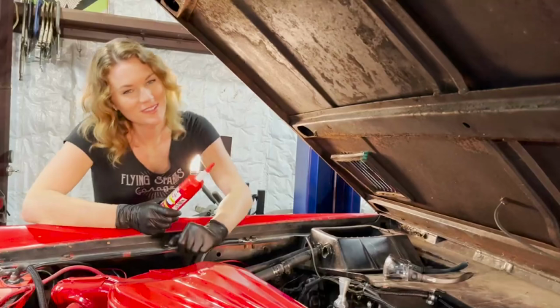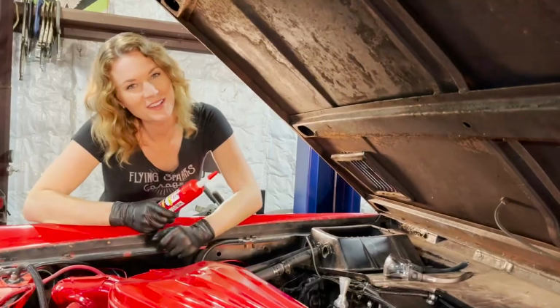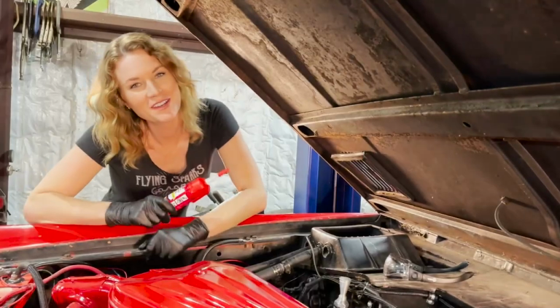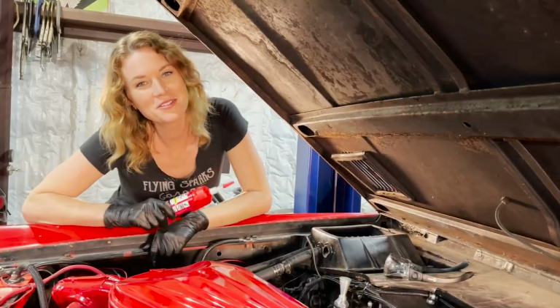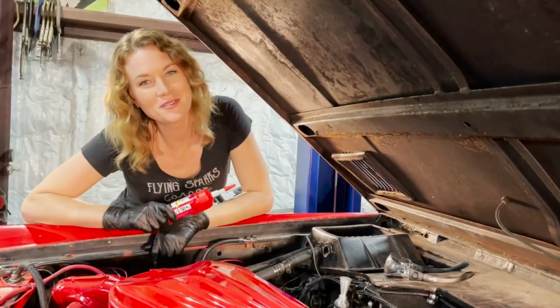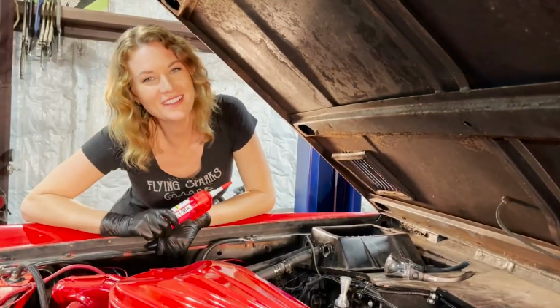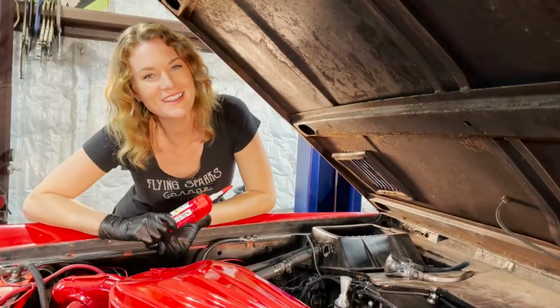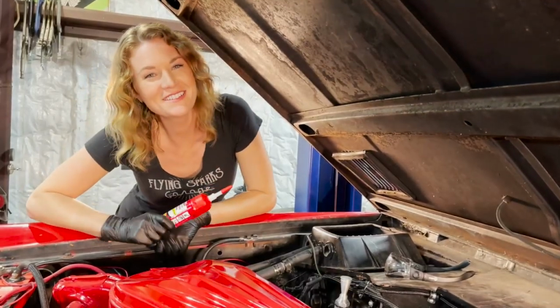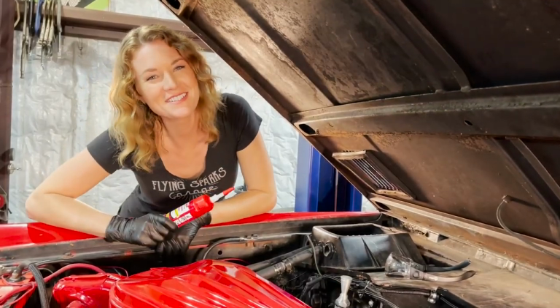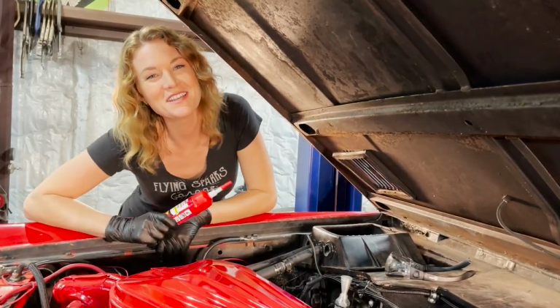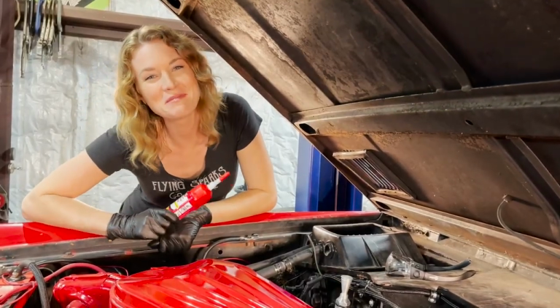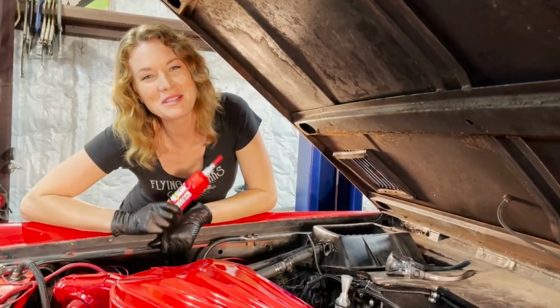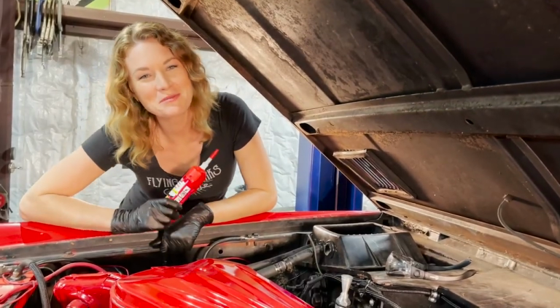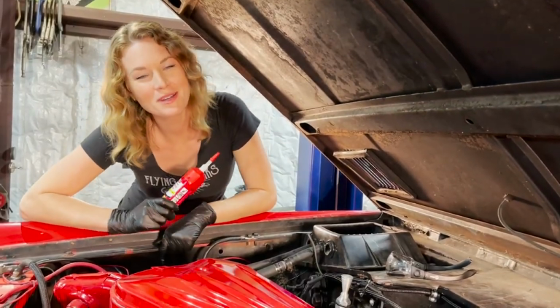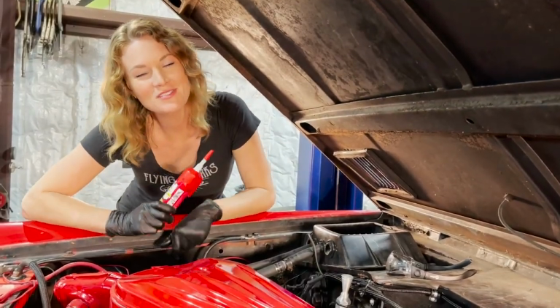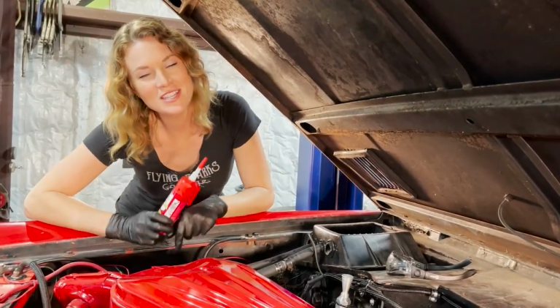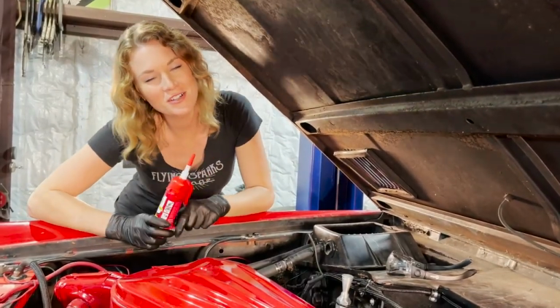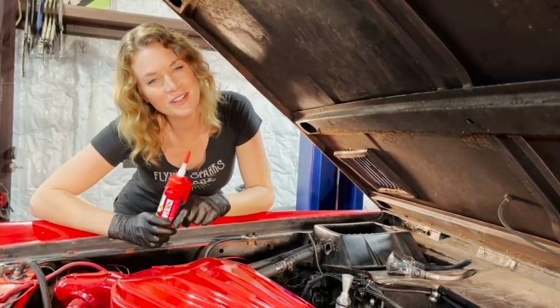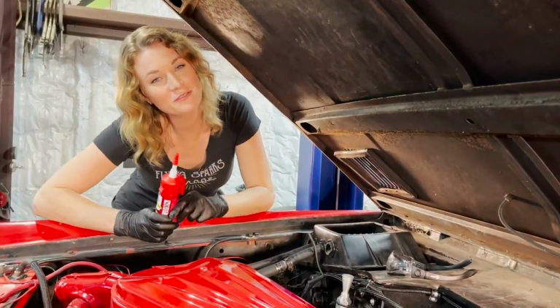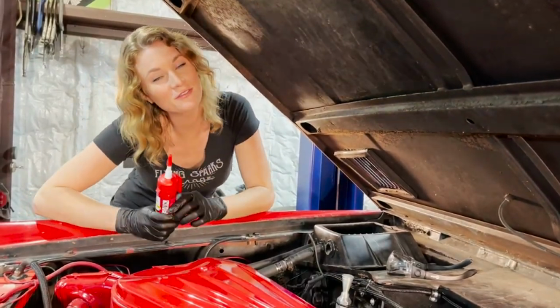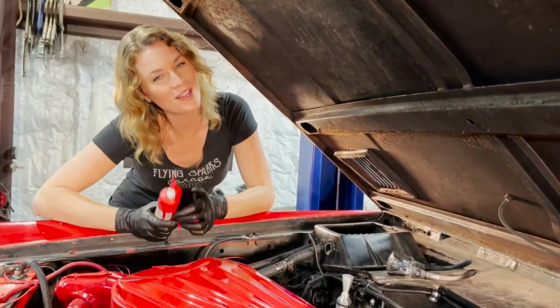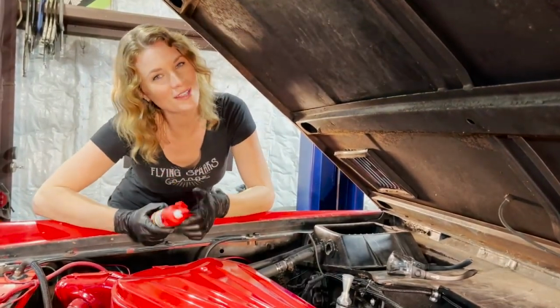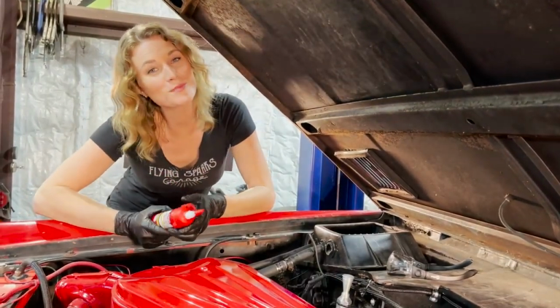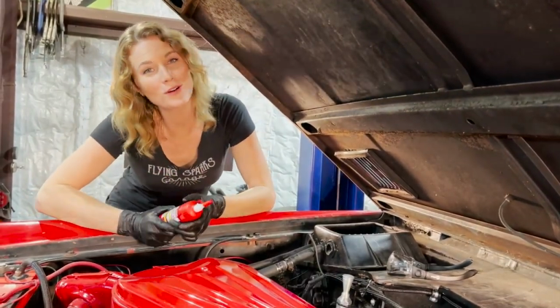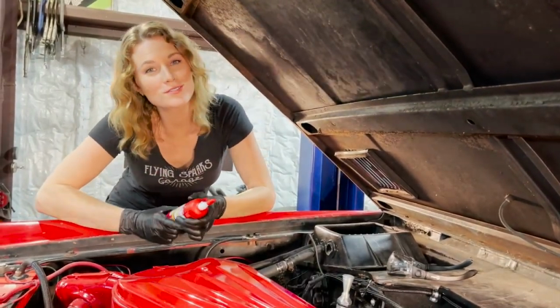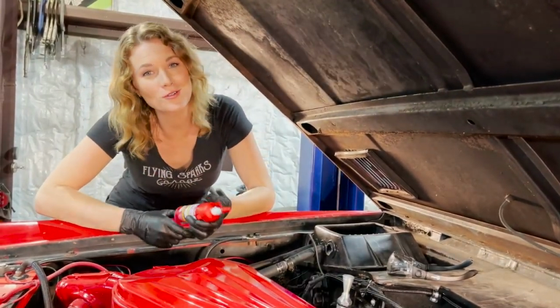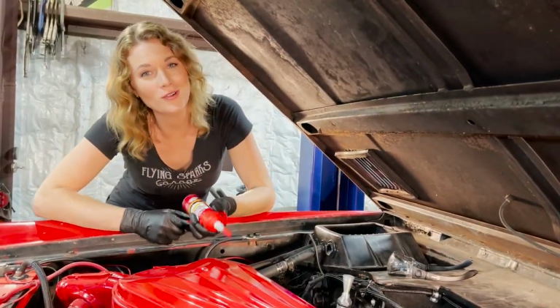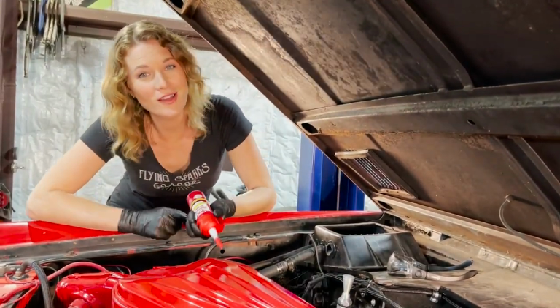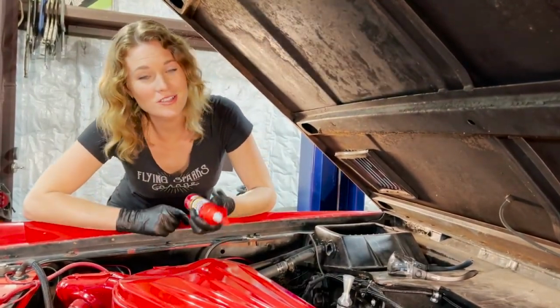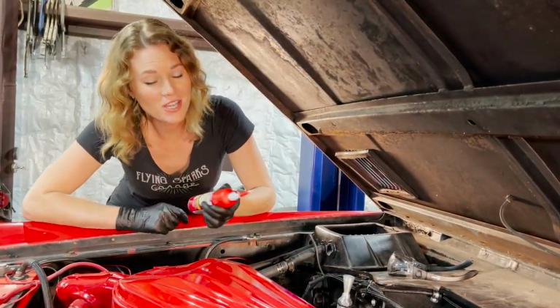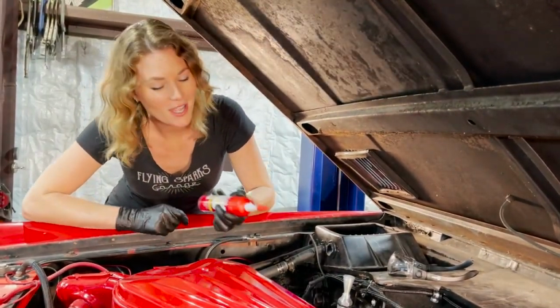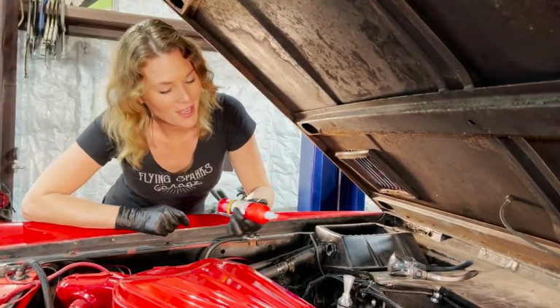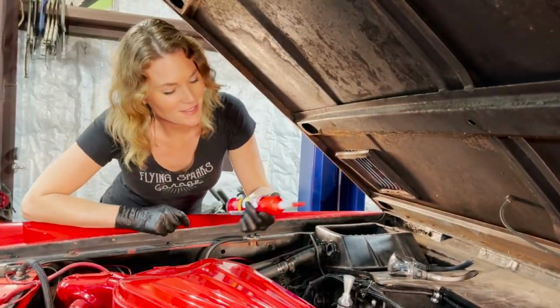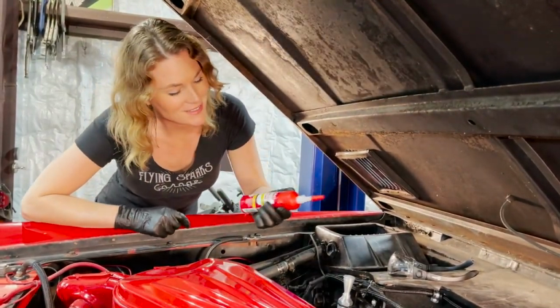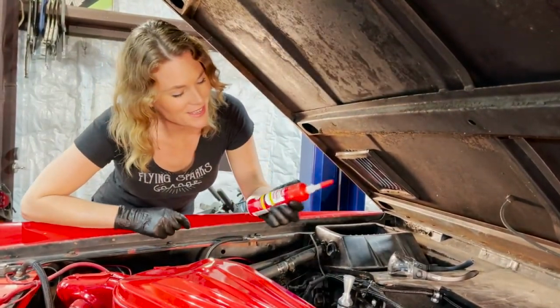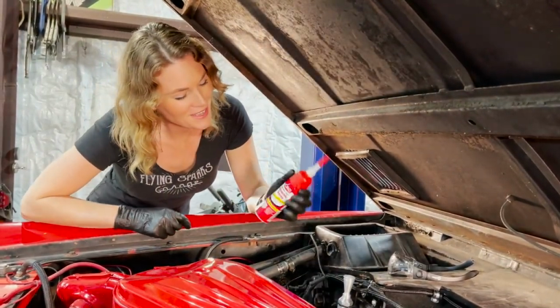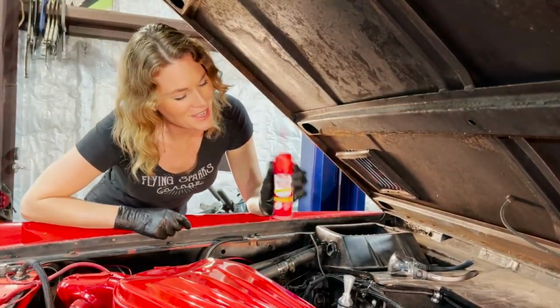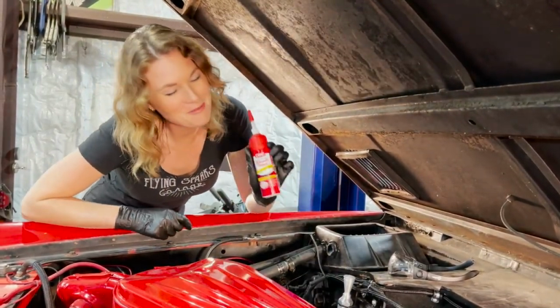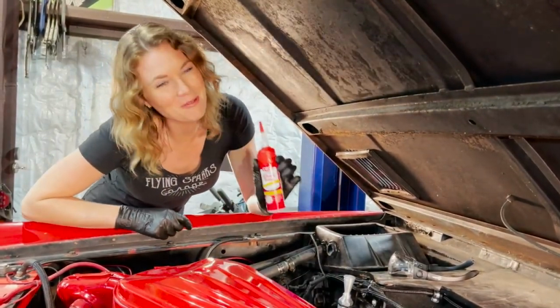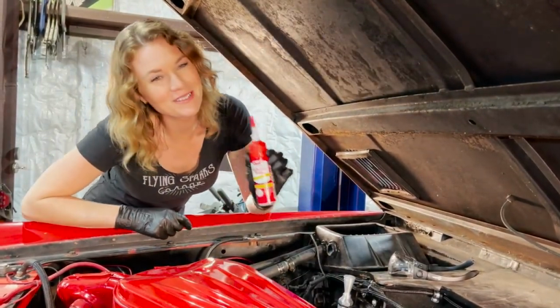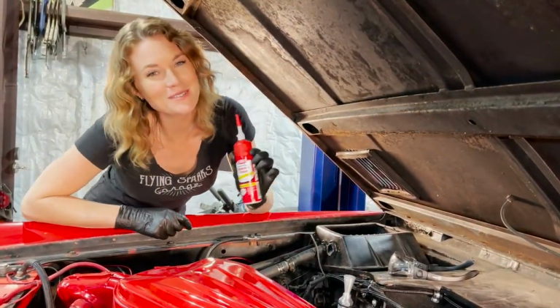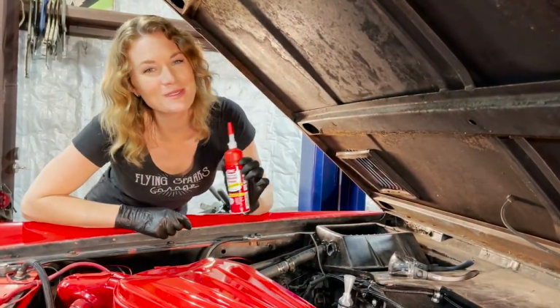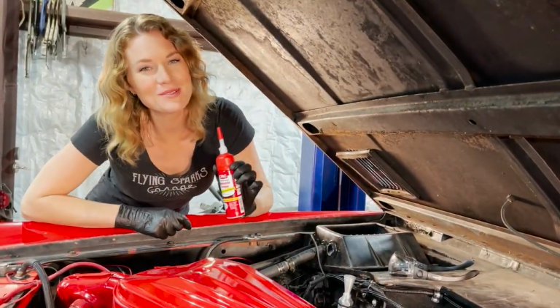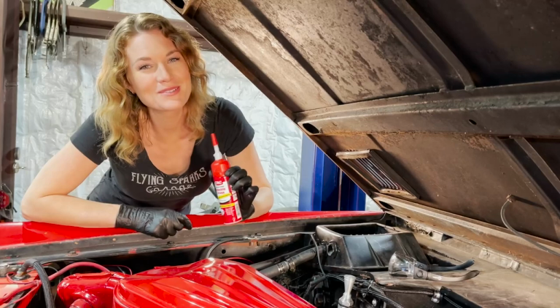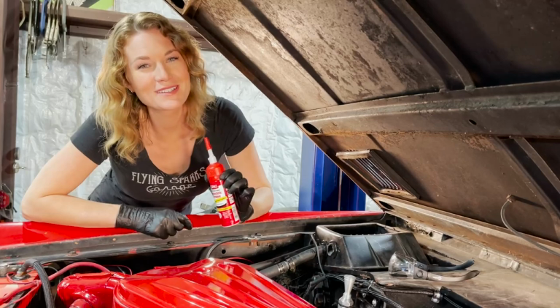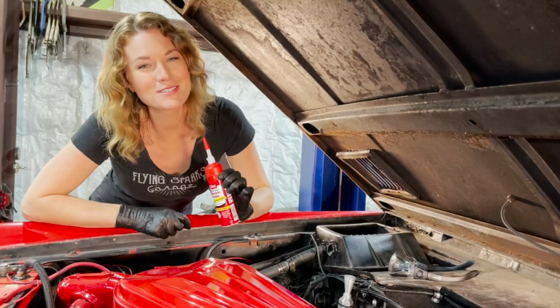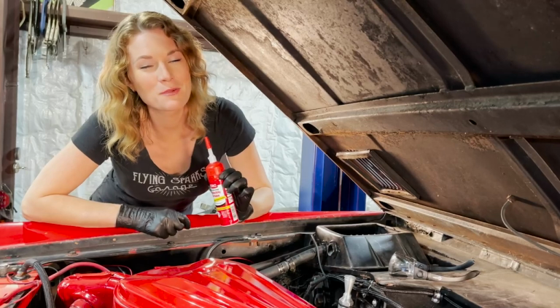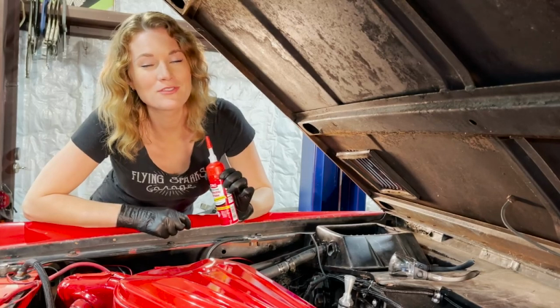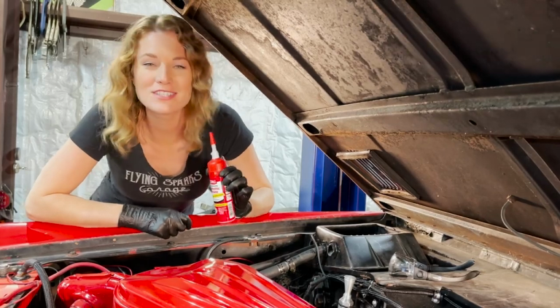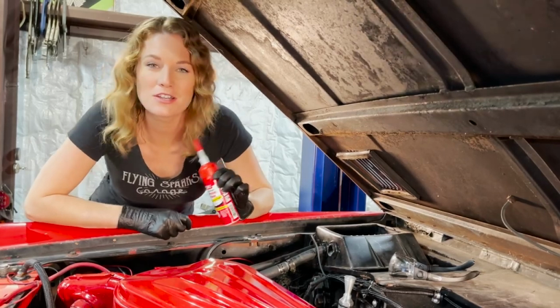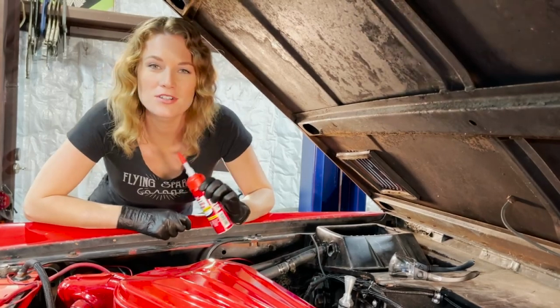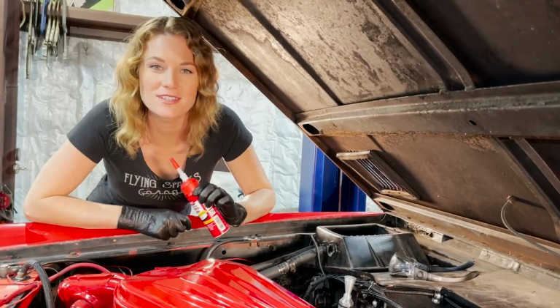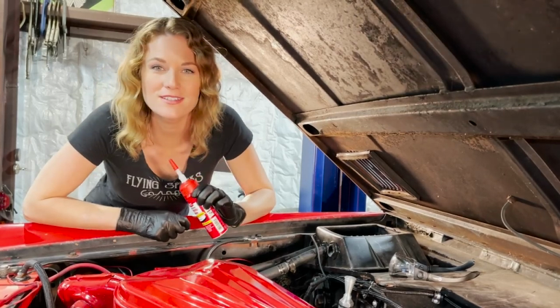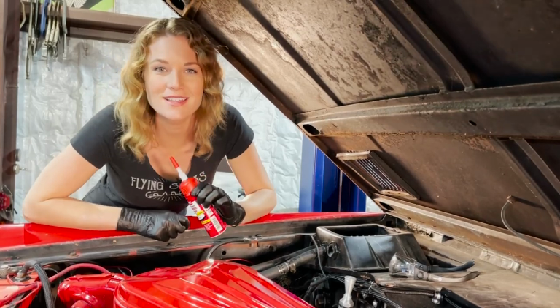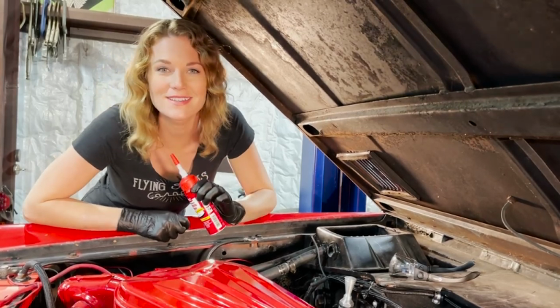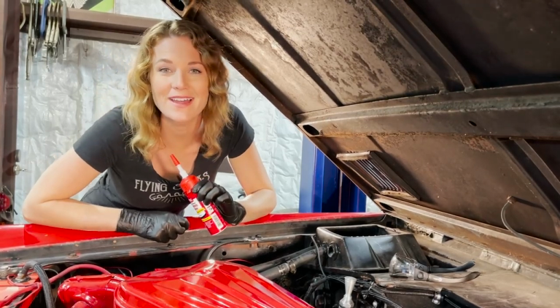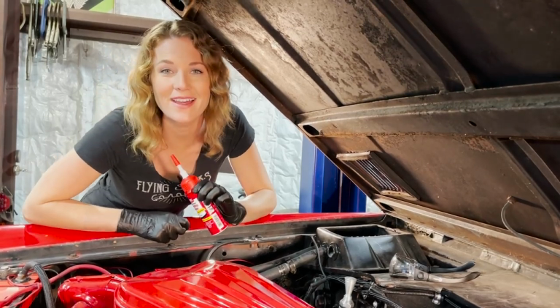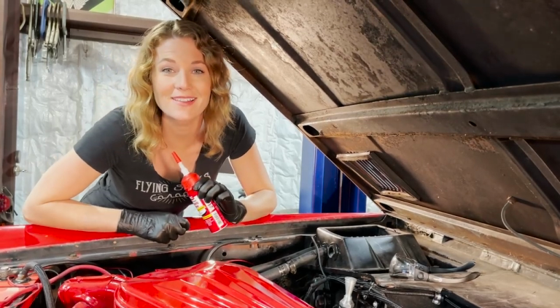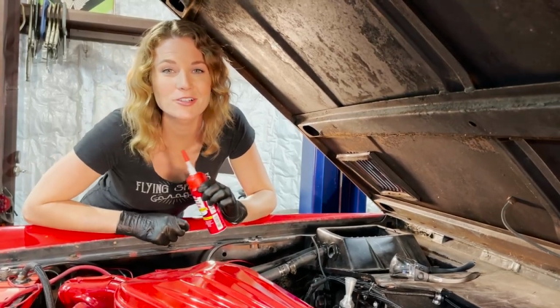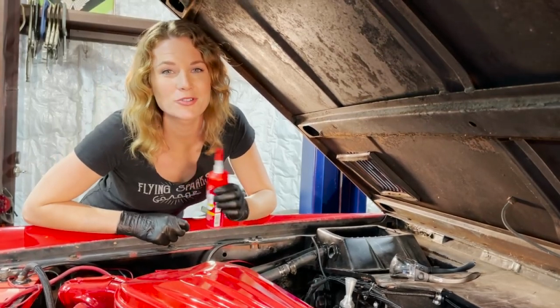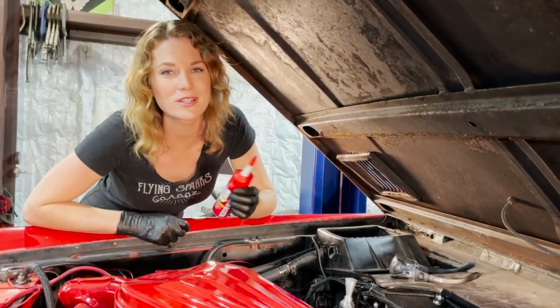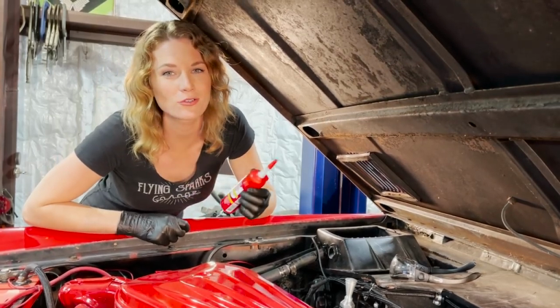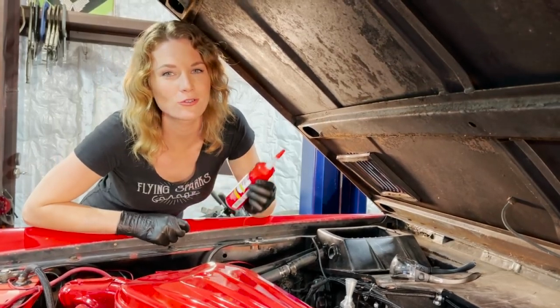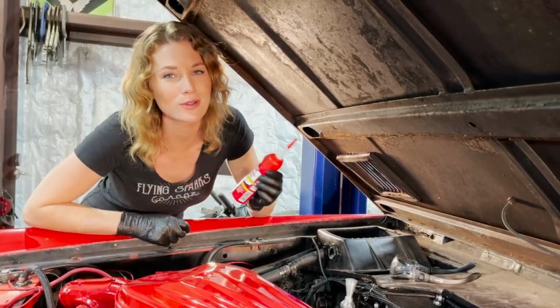Greetings! Emily Reeves here in Flying Sparks Garage, and today I'm going to be using some of CRC's dielectric grease.